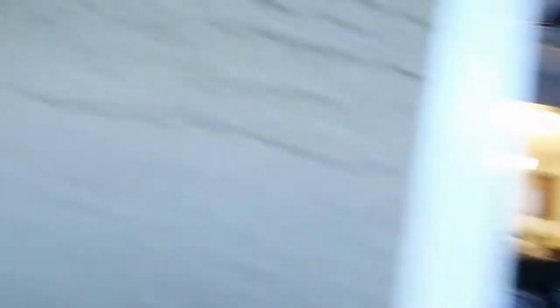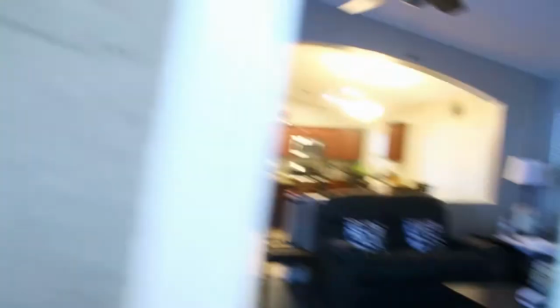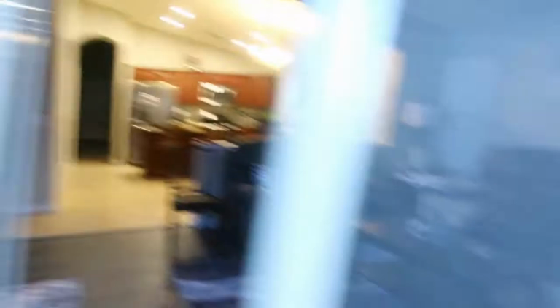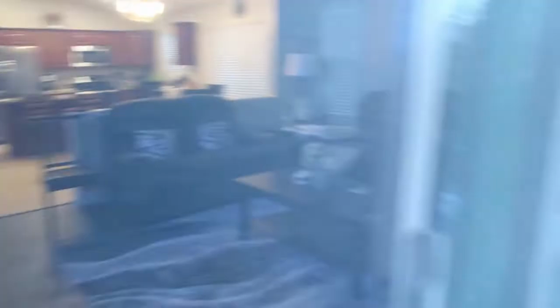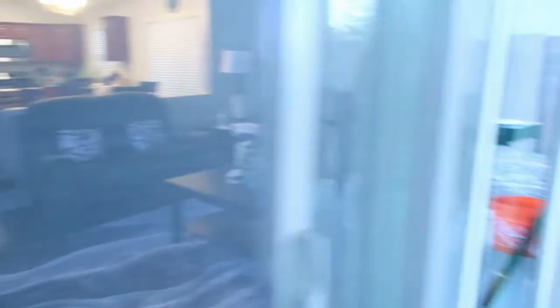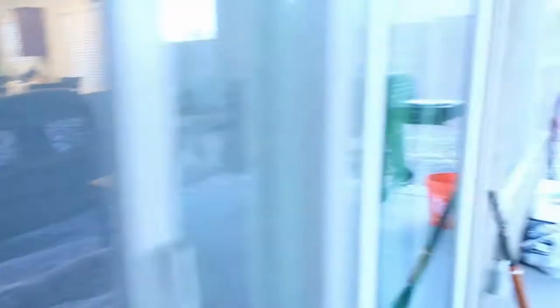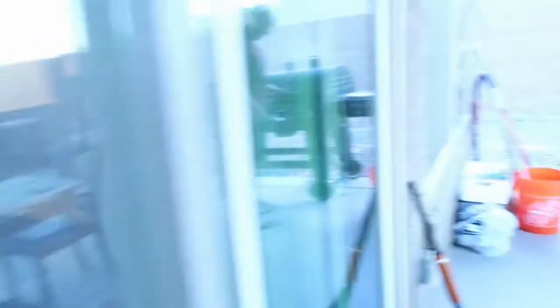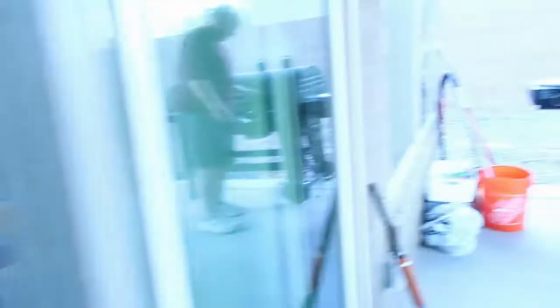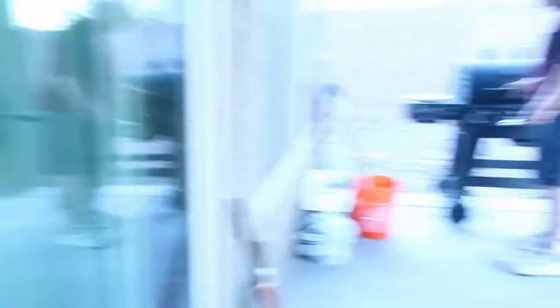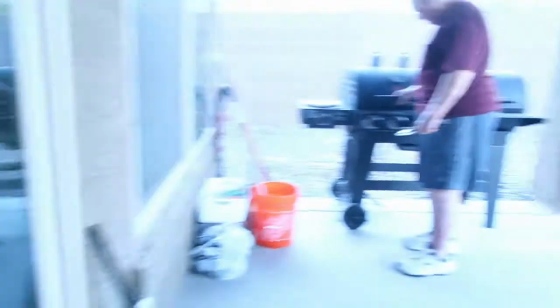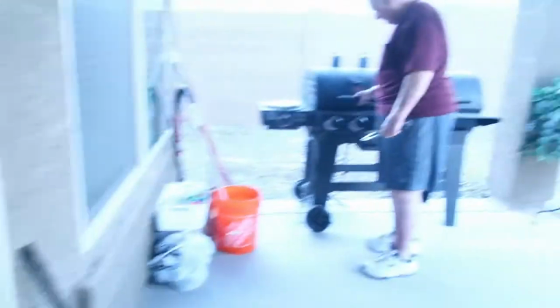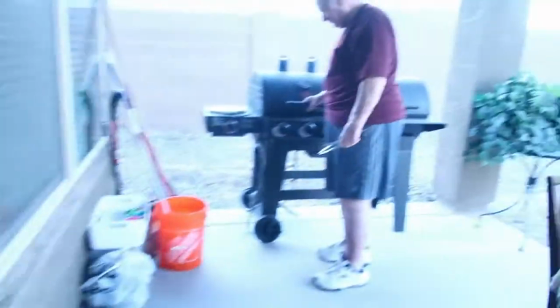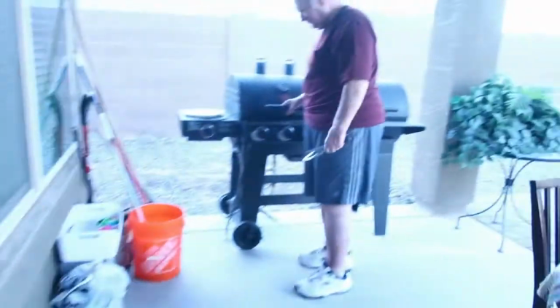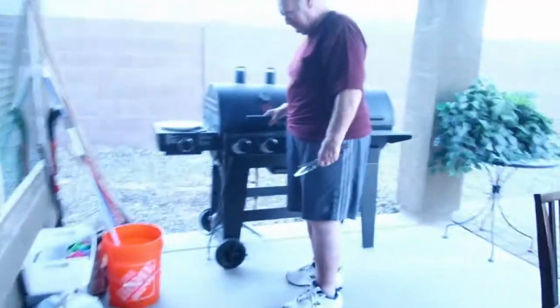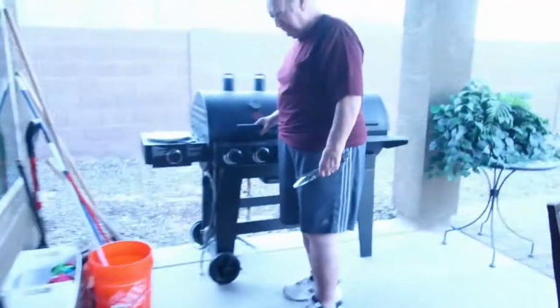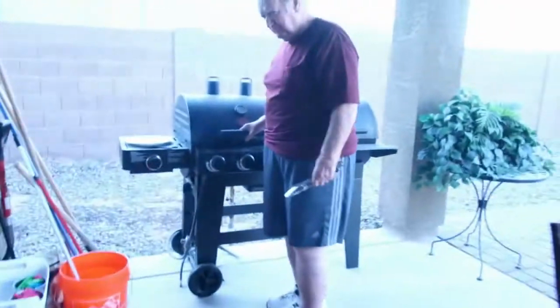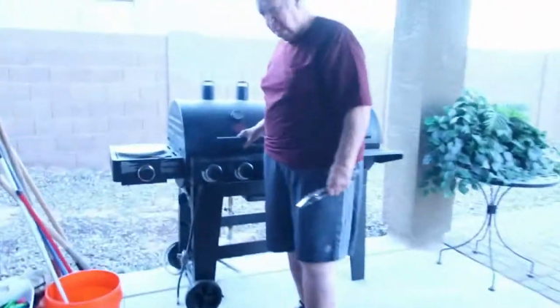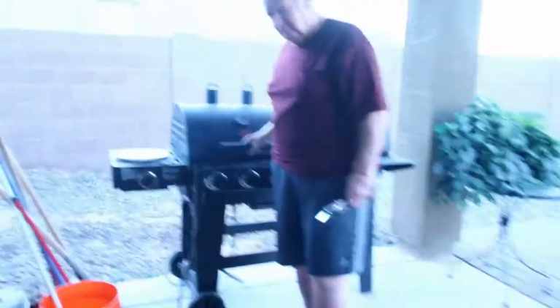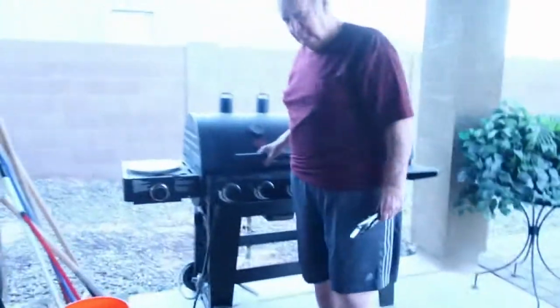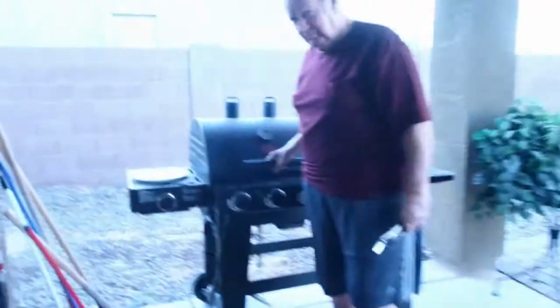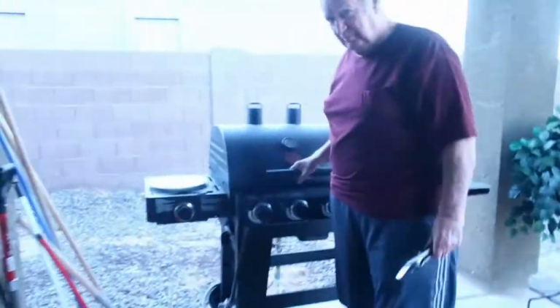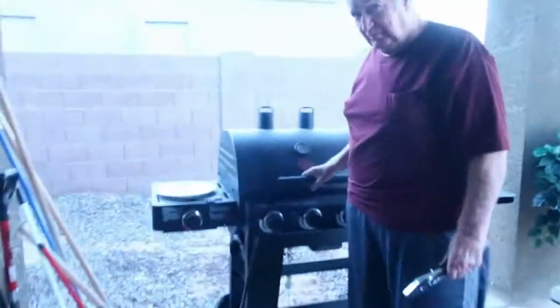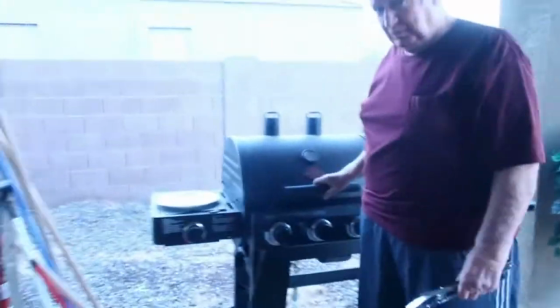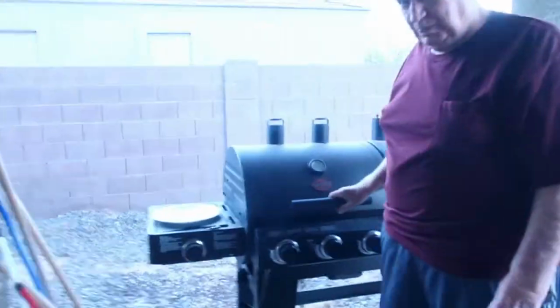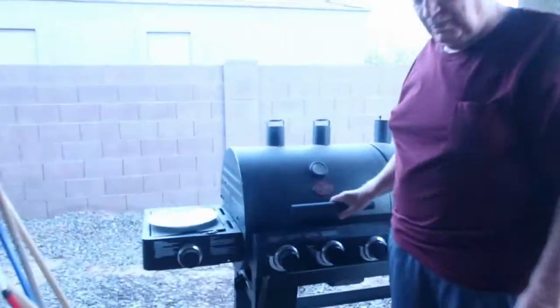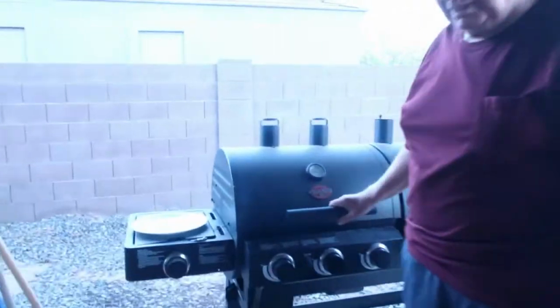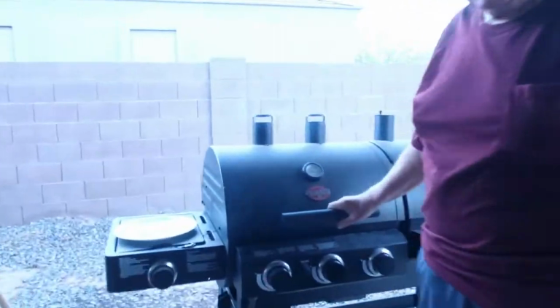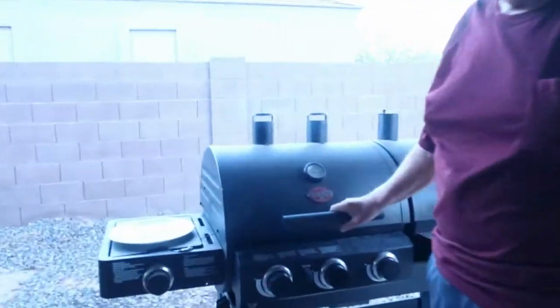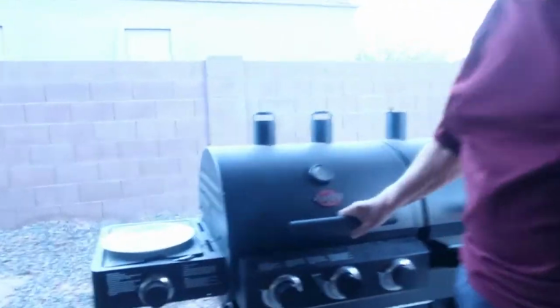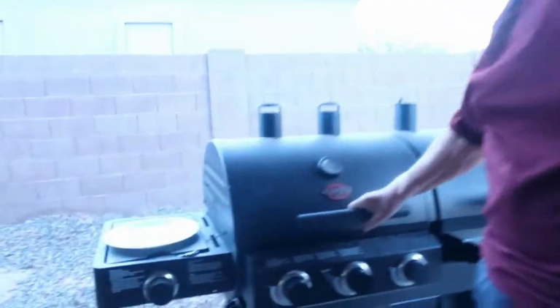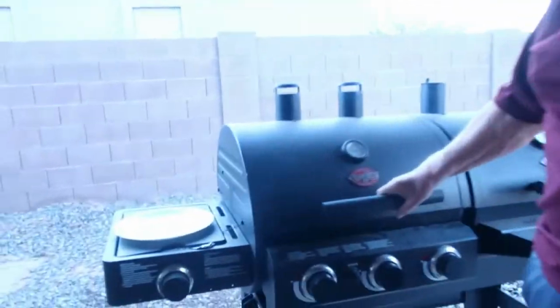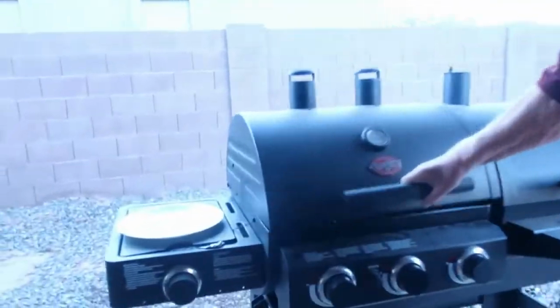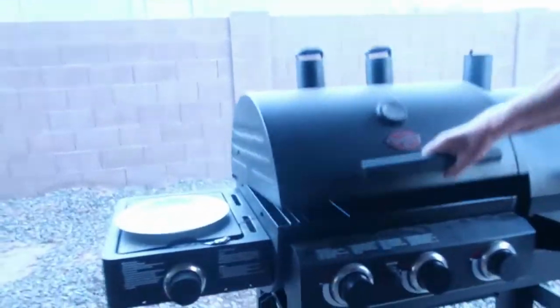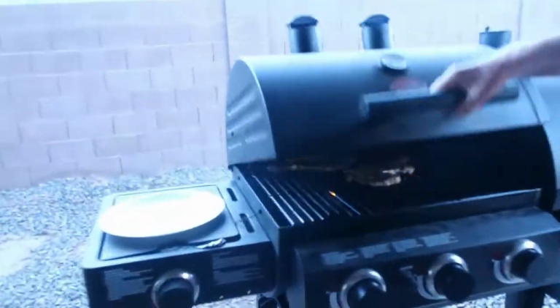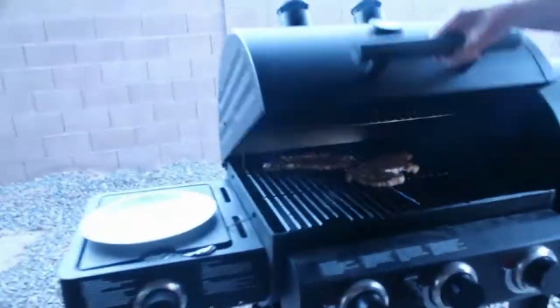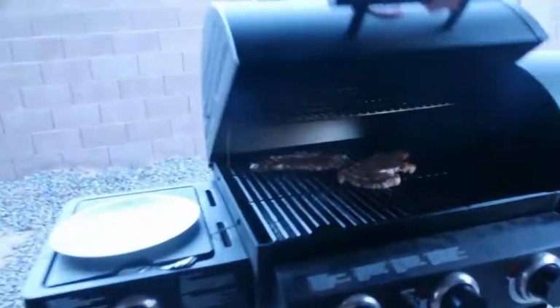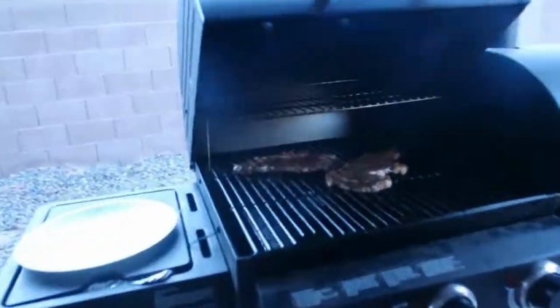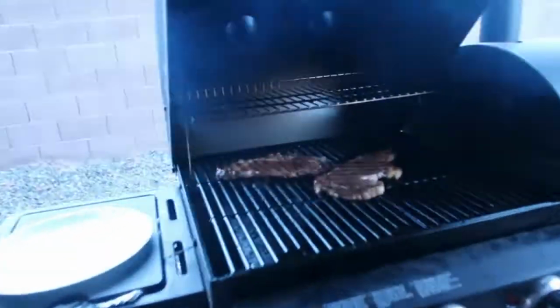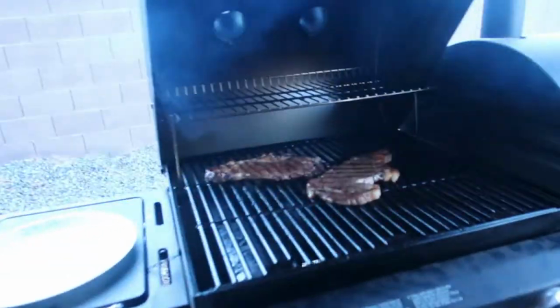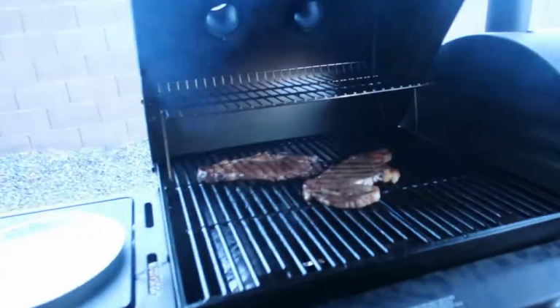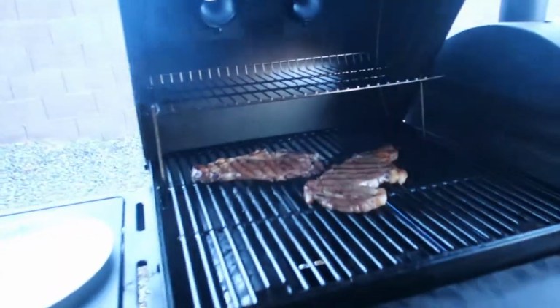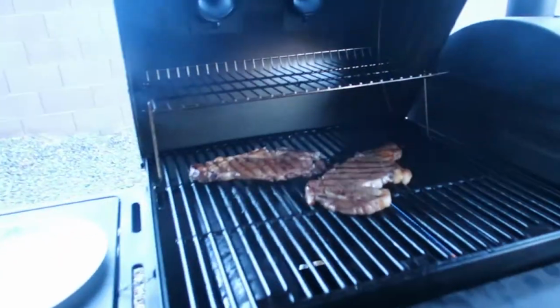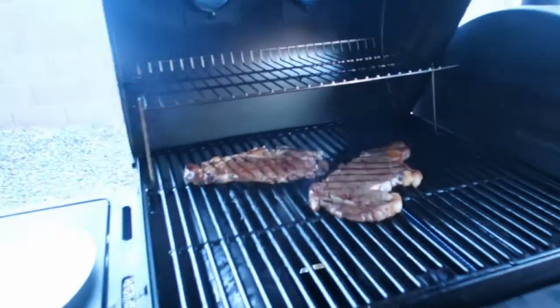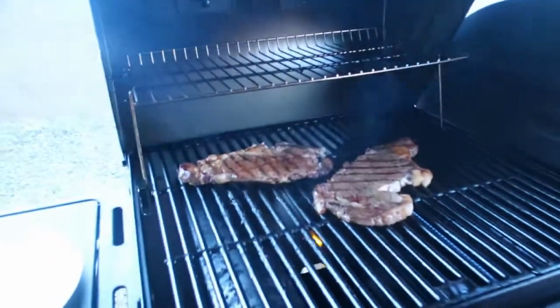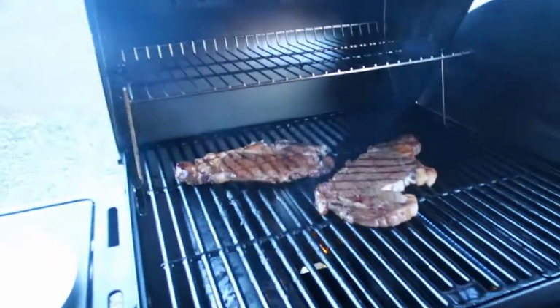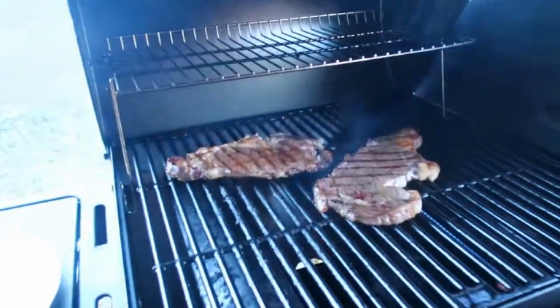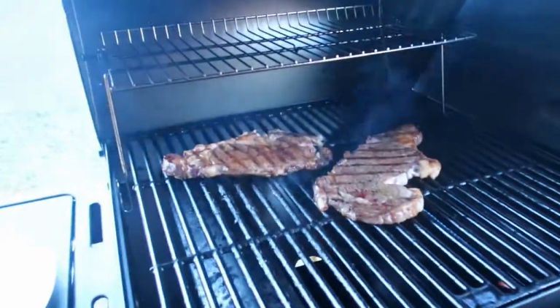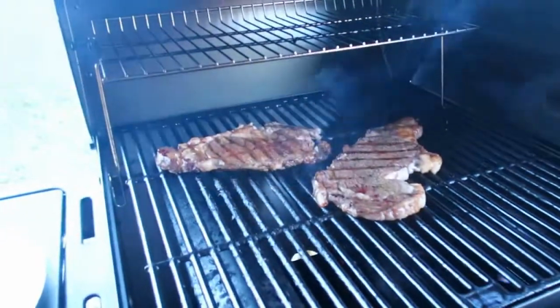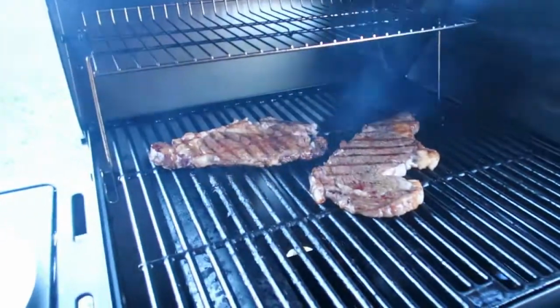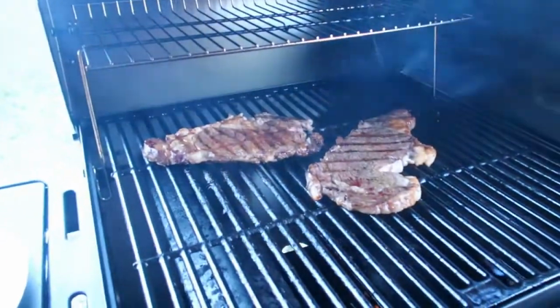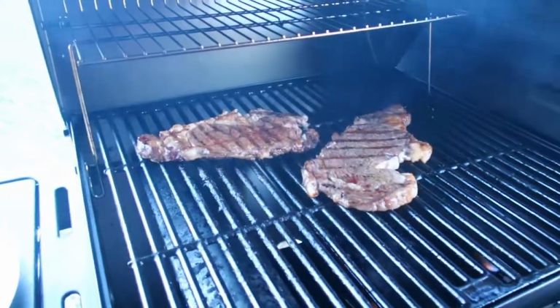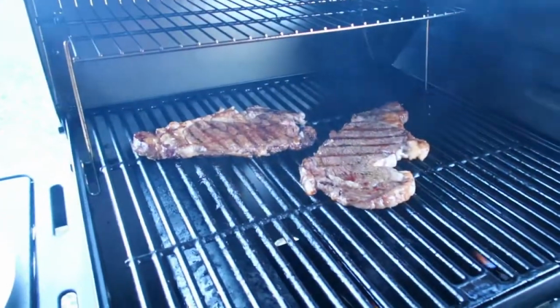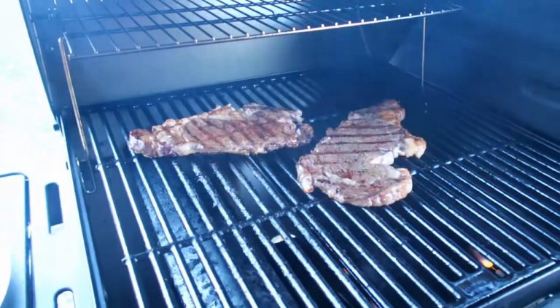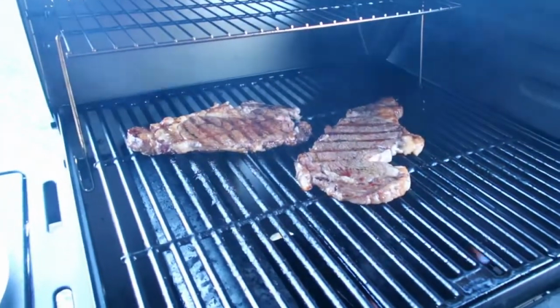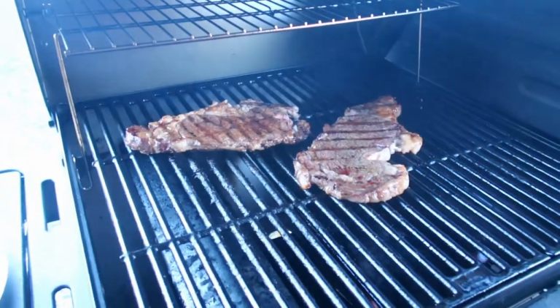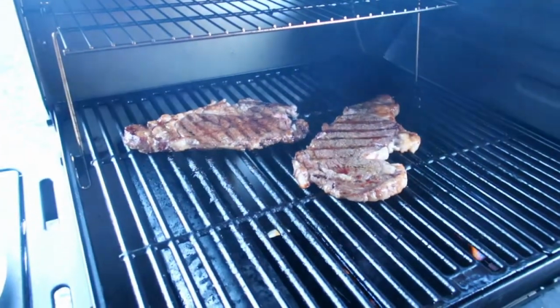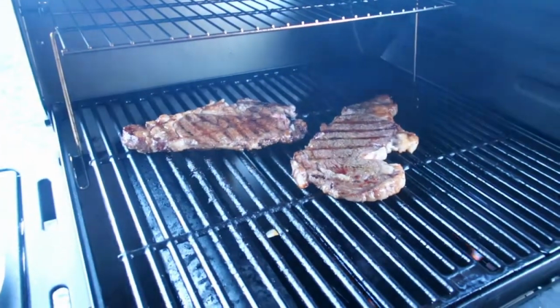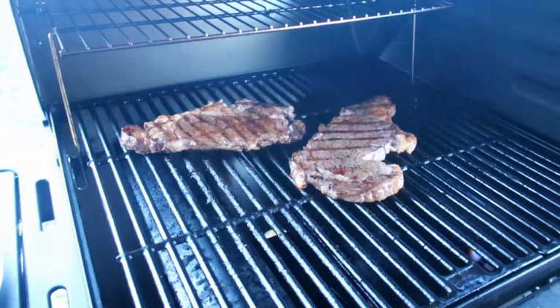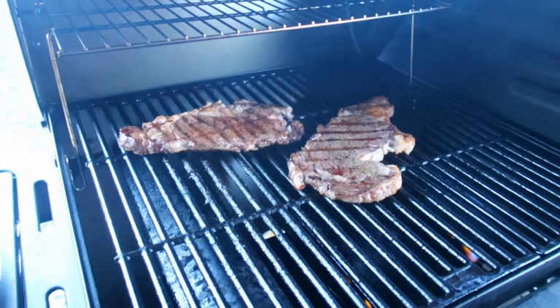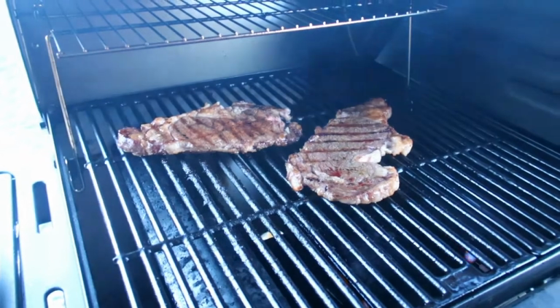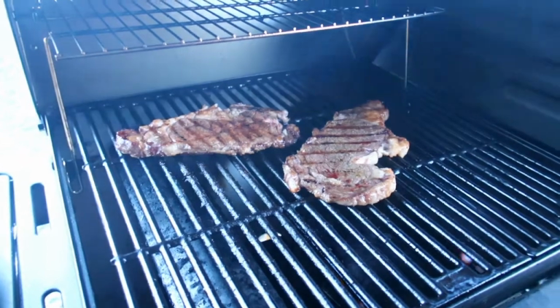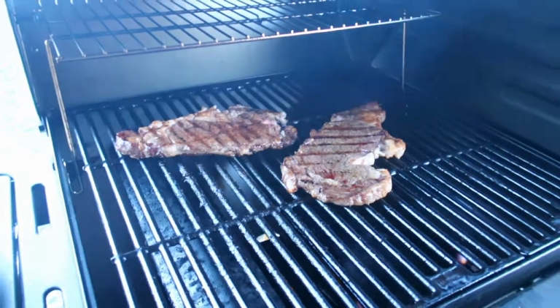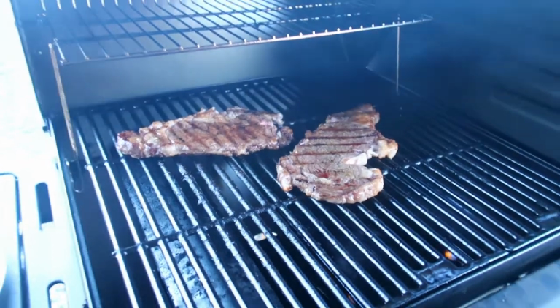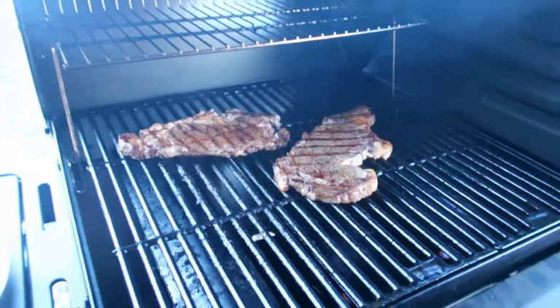Here's the rib eye. There you go — rib eye steak, good!